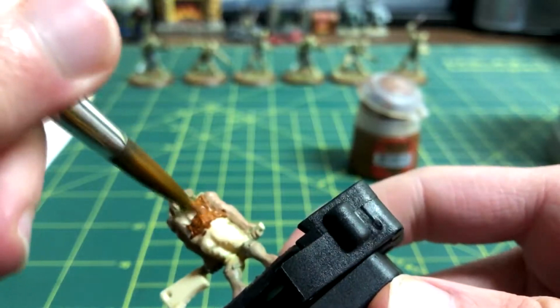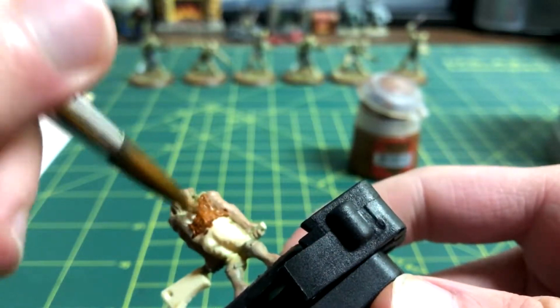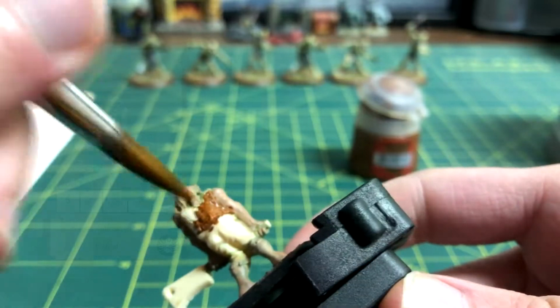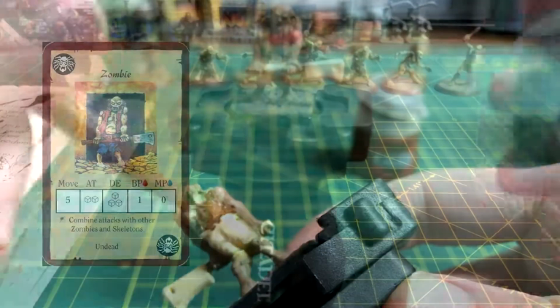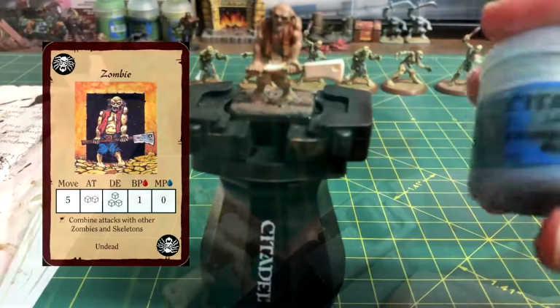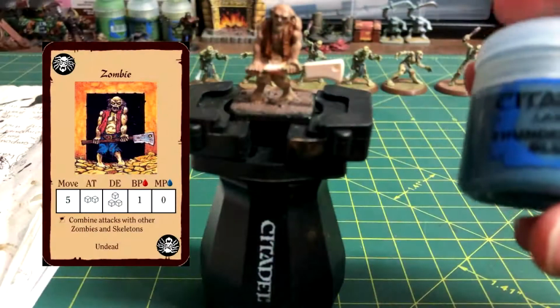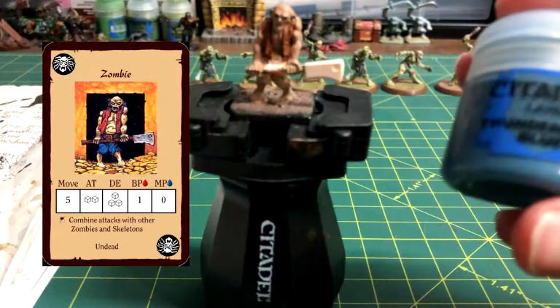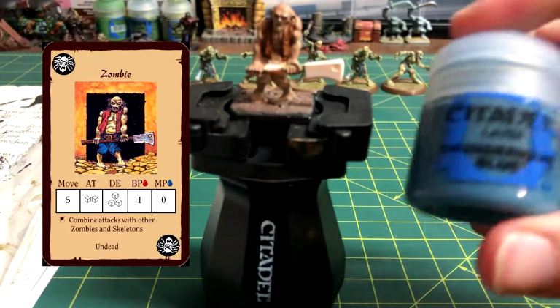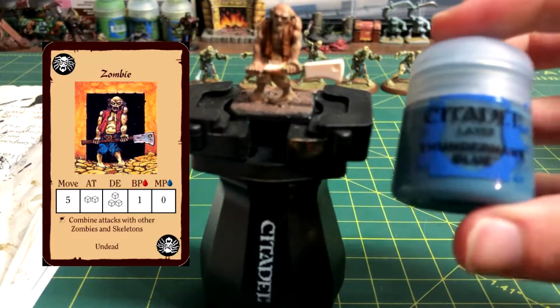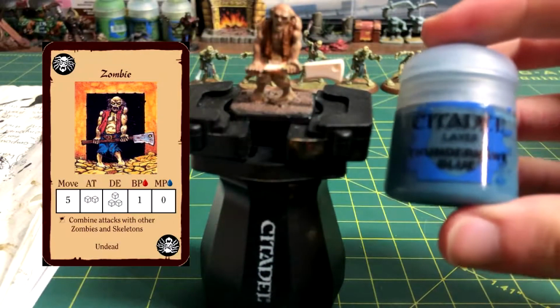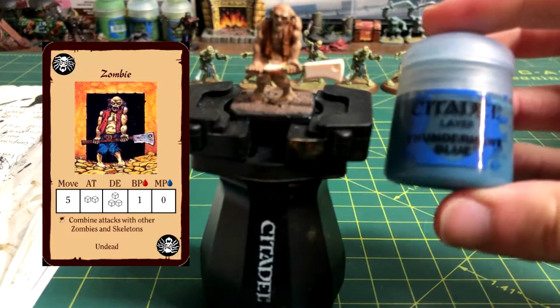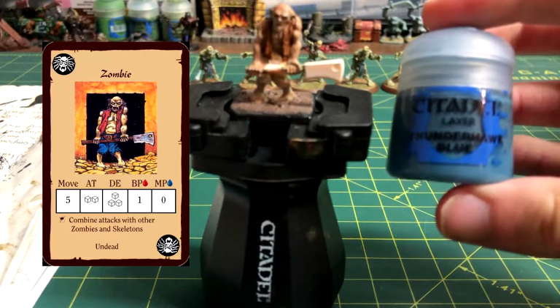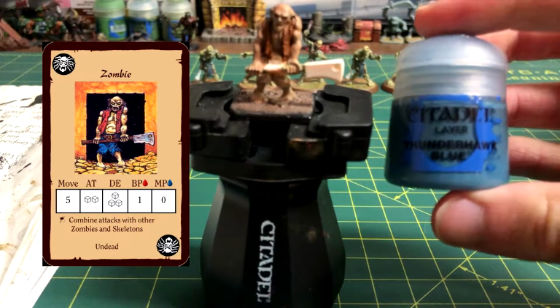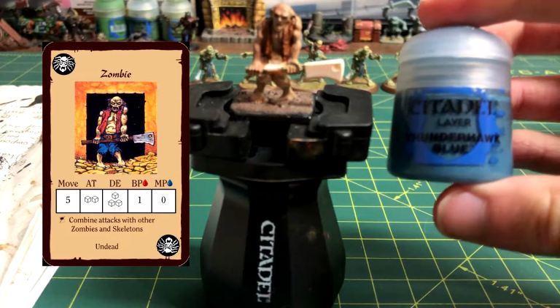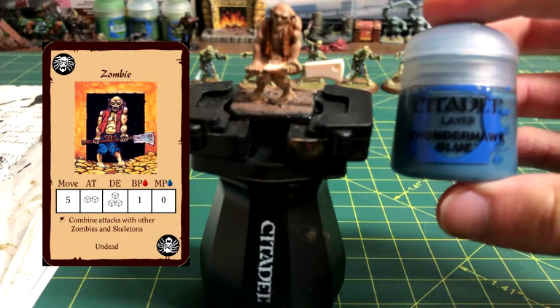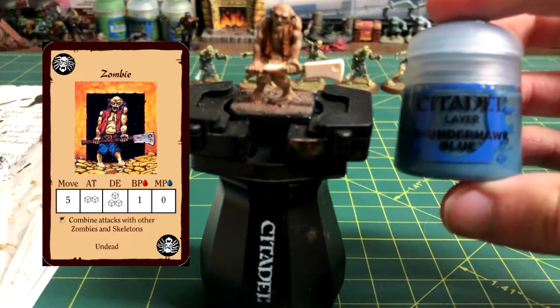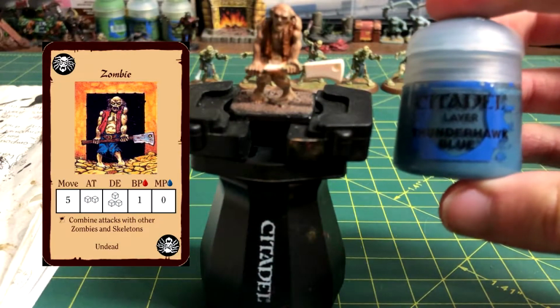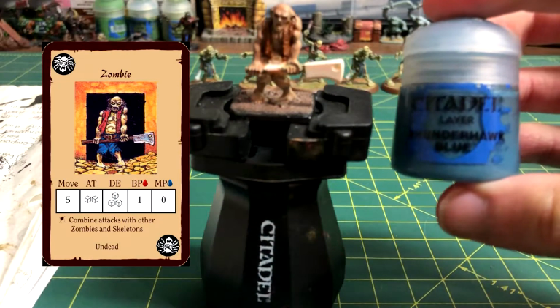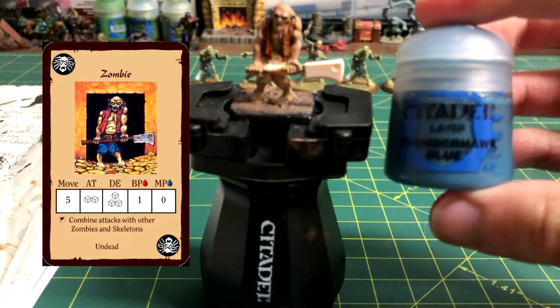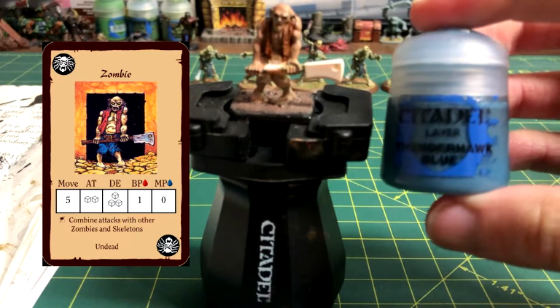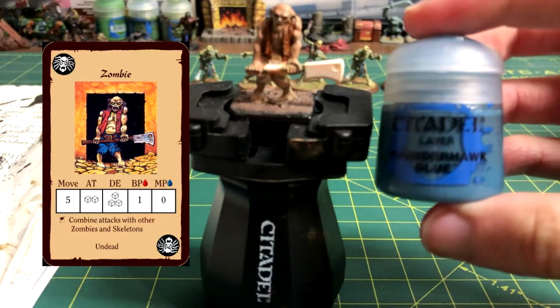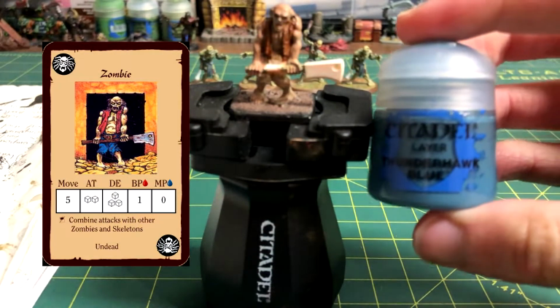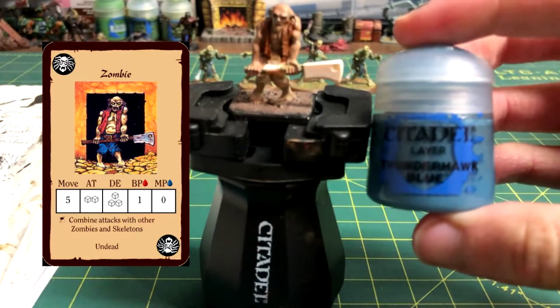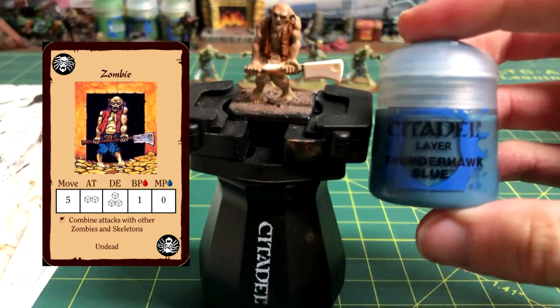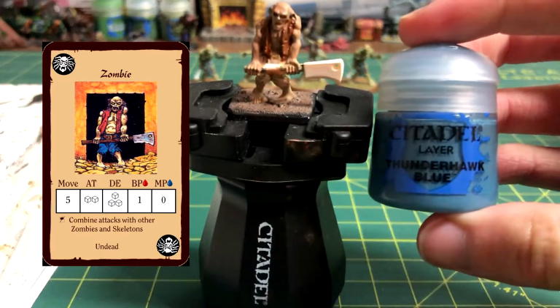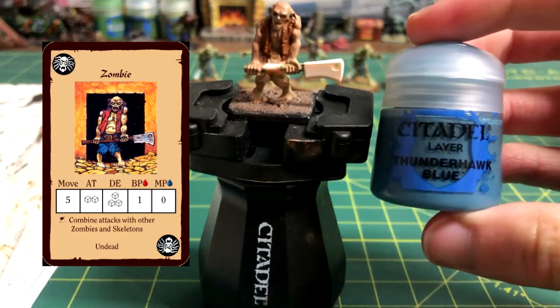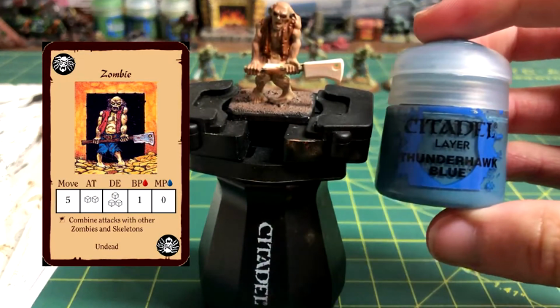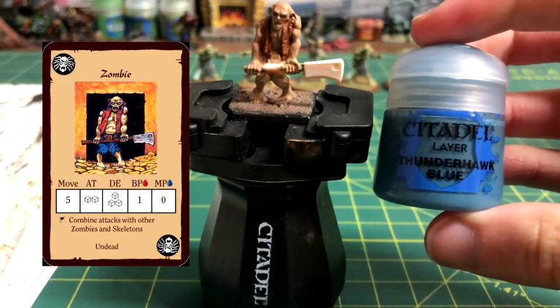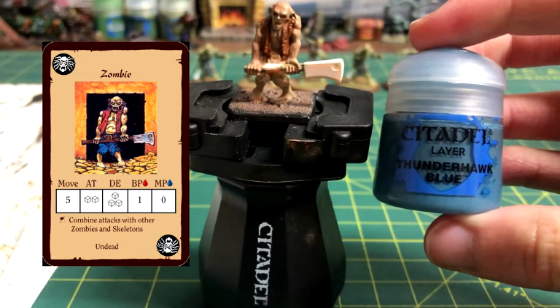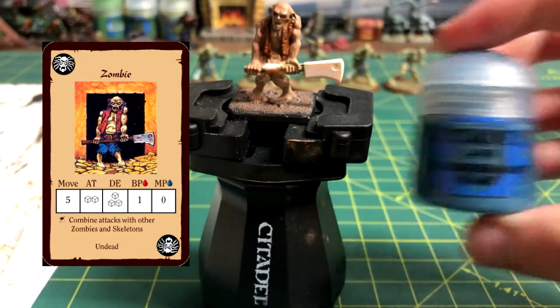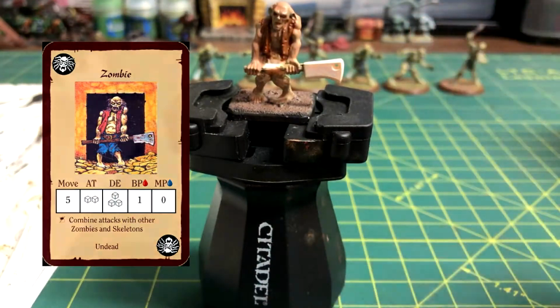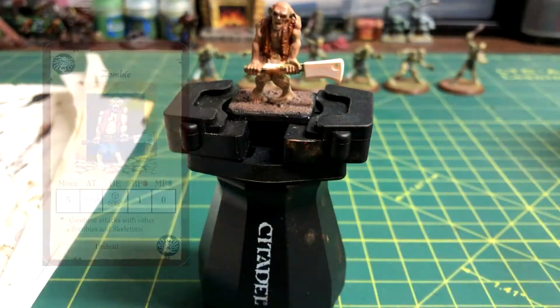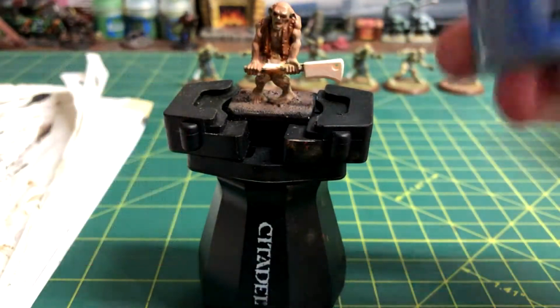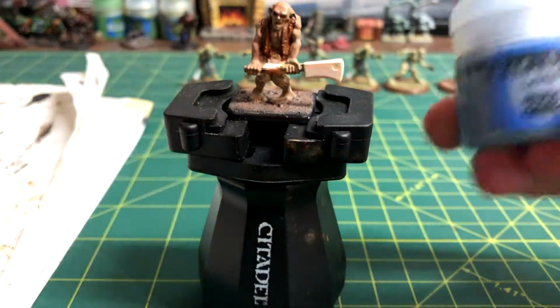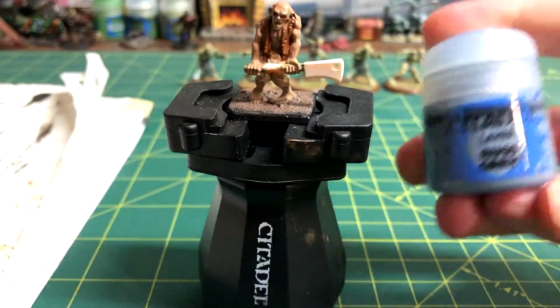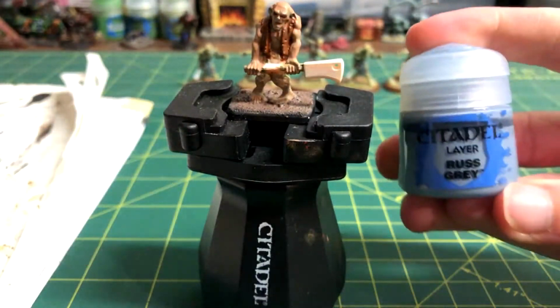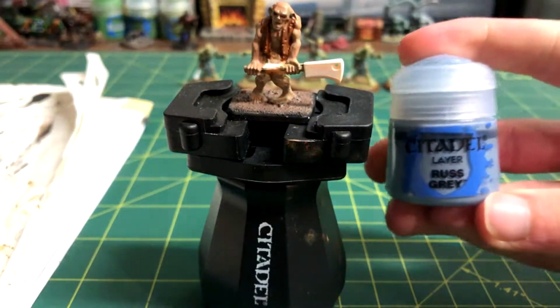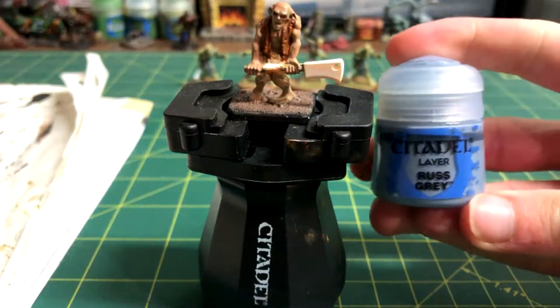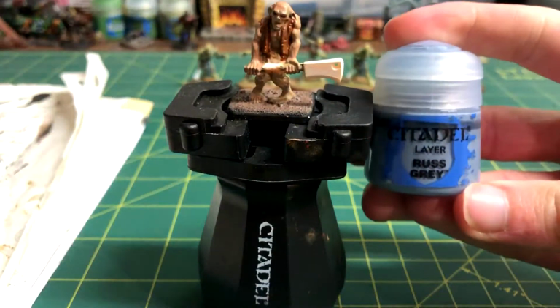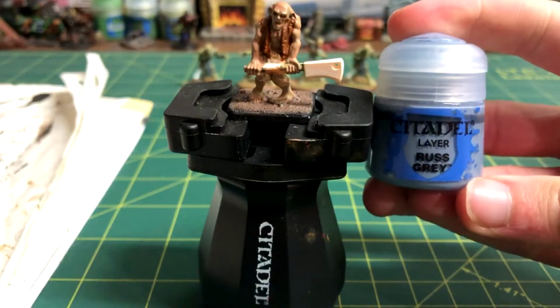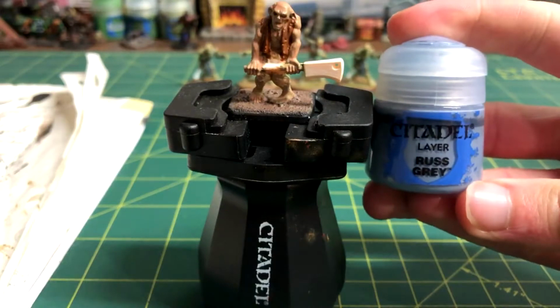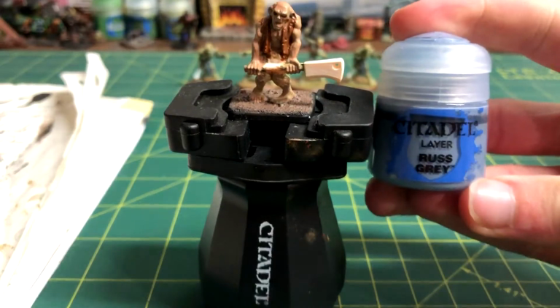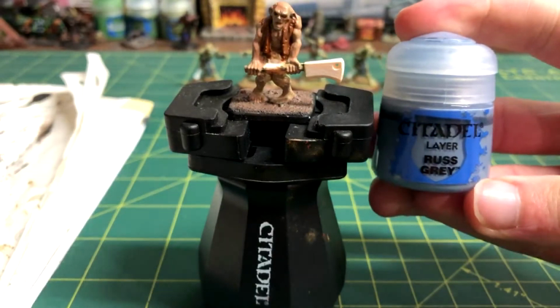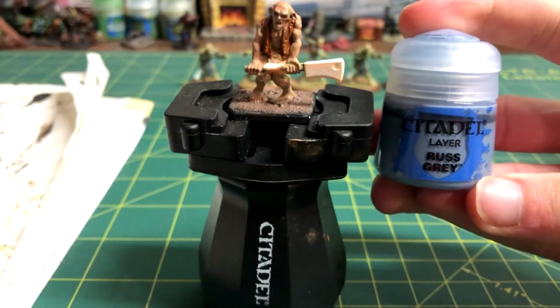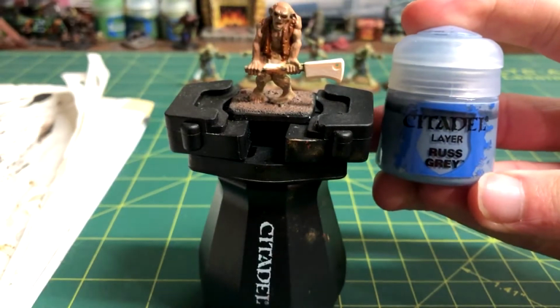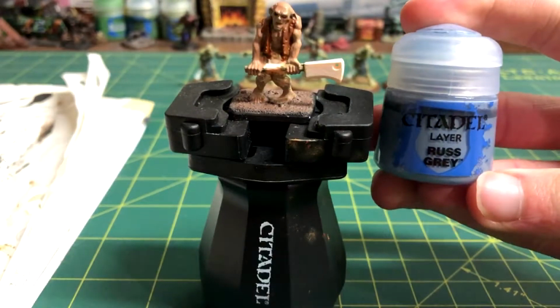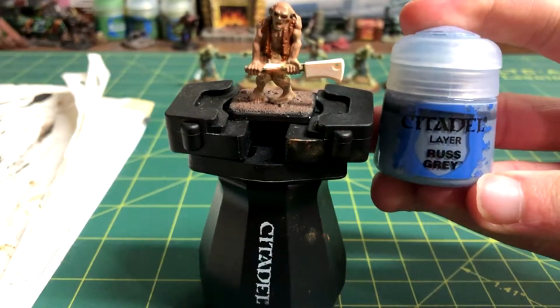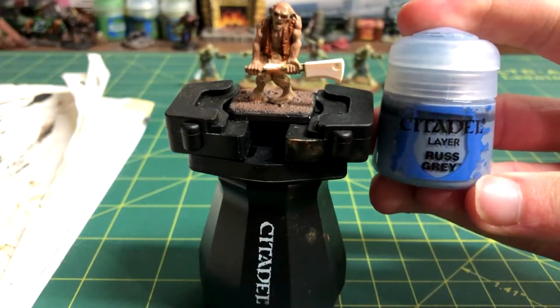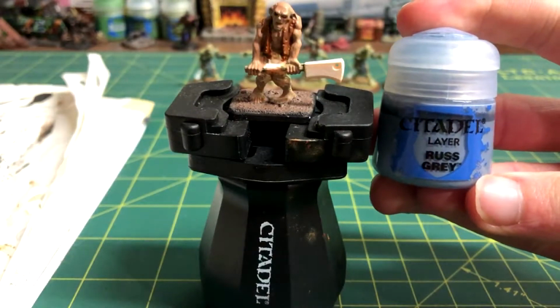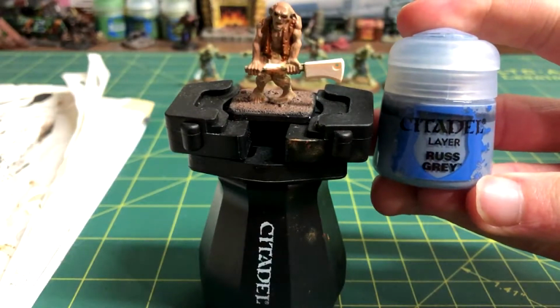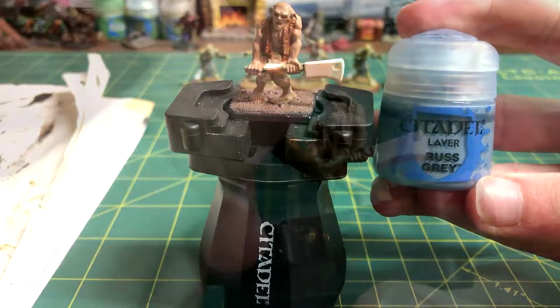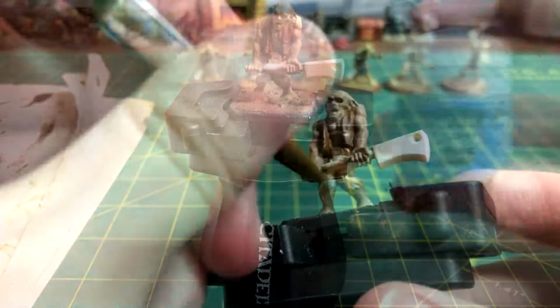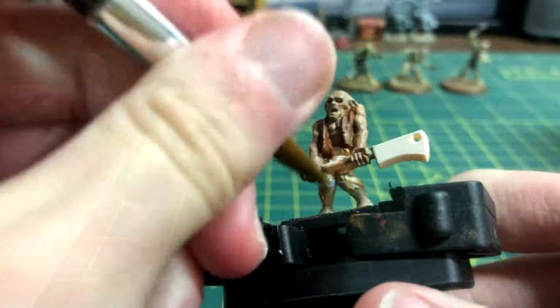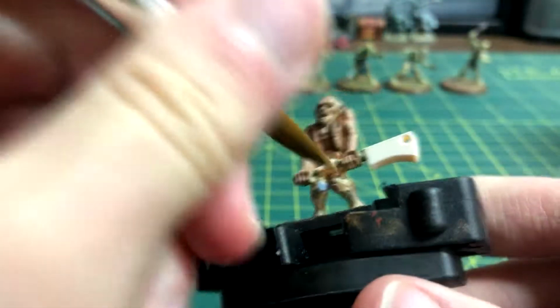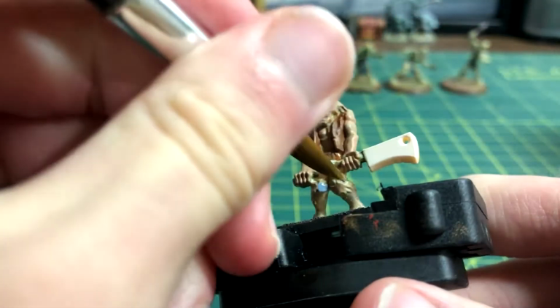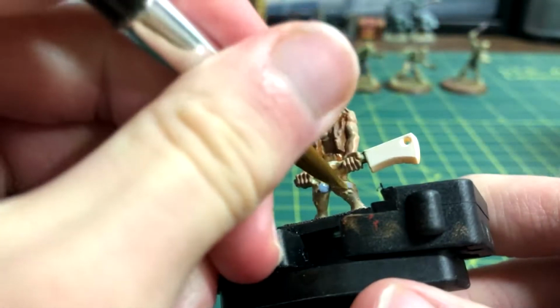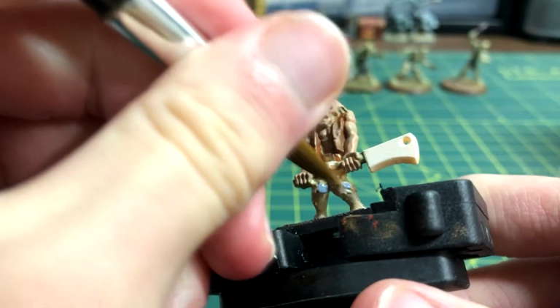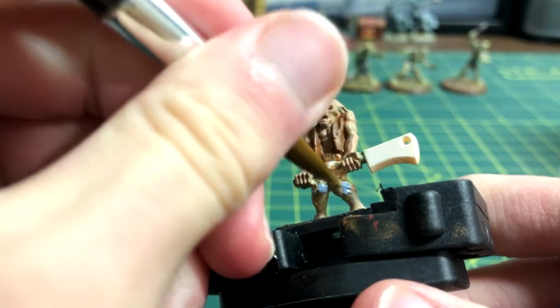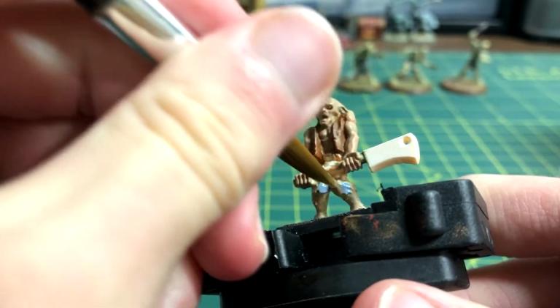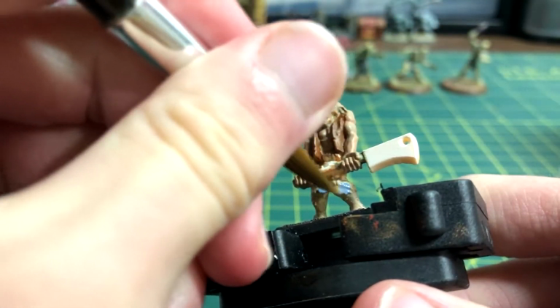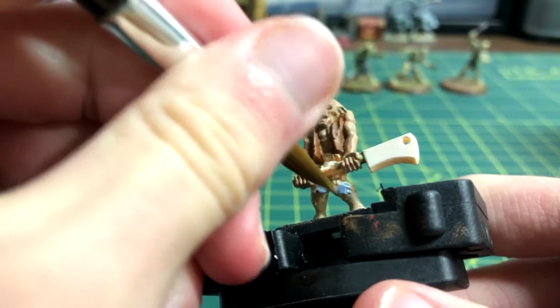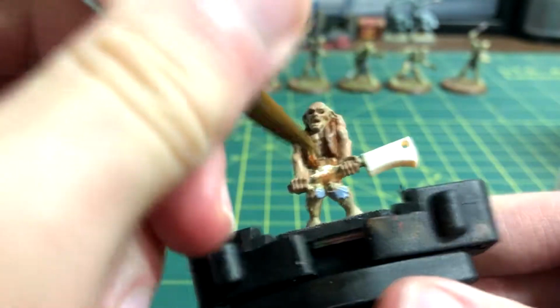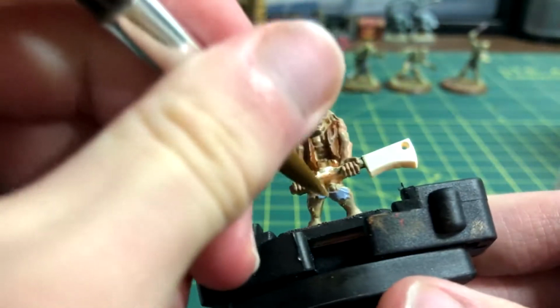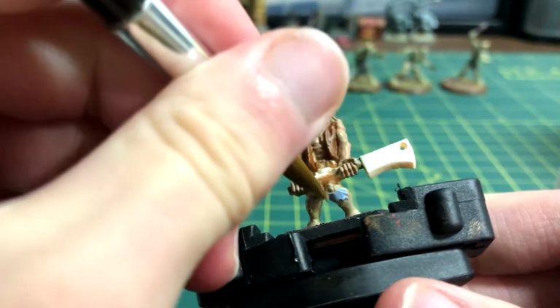On my other zombie, I used Thunderhawk Blue for the pants. On this one, I decided to use Rust Grey. They're very similar in colour.